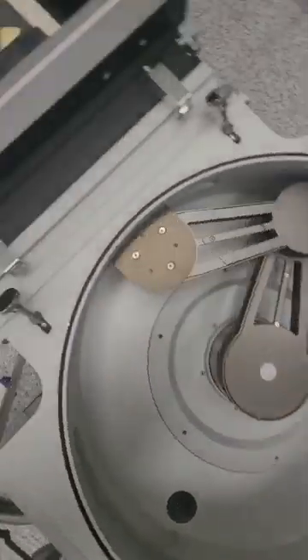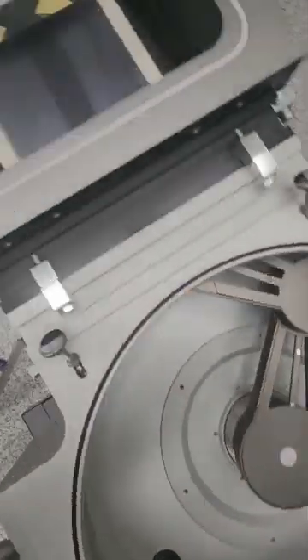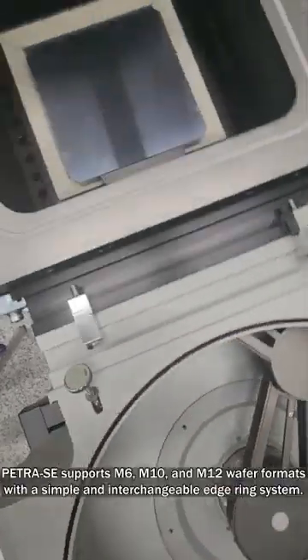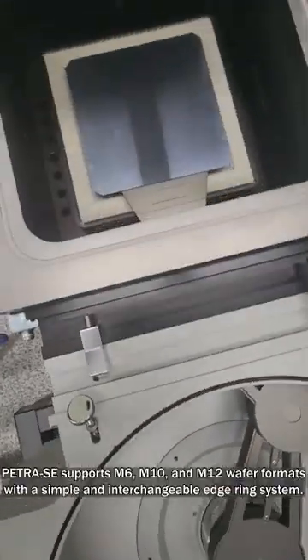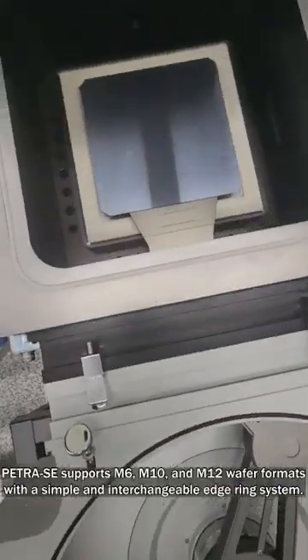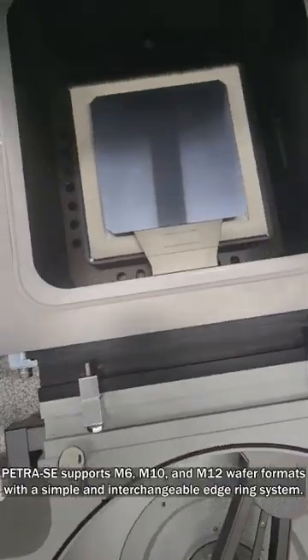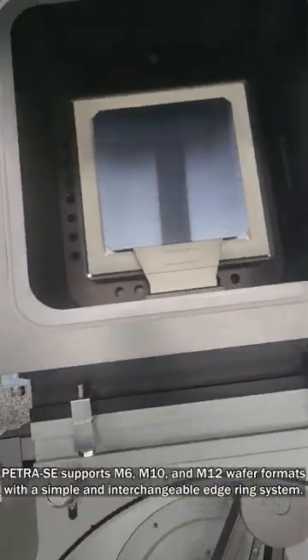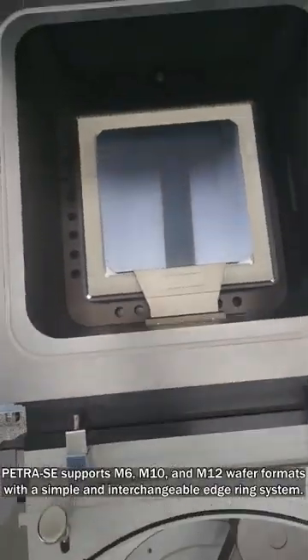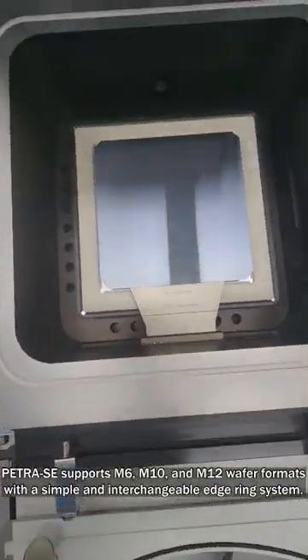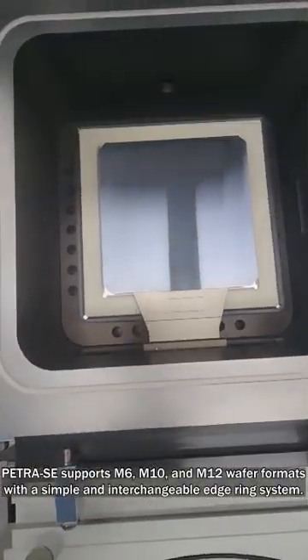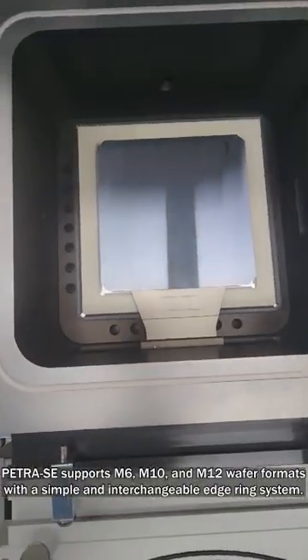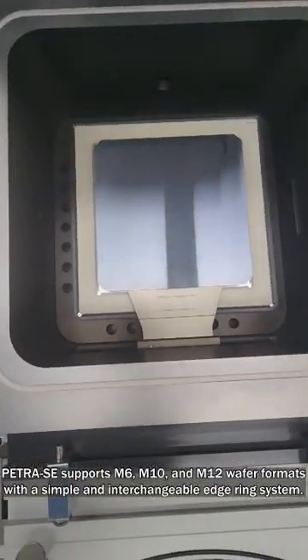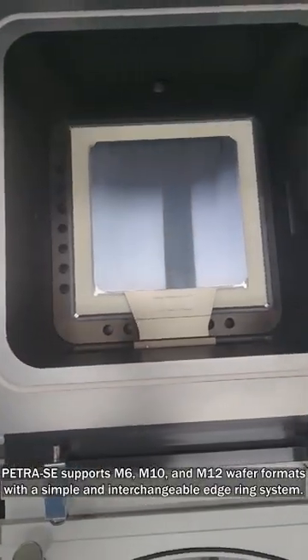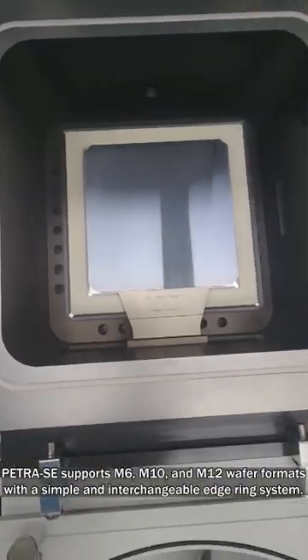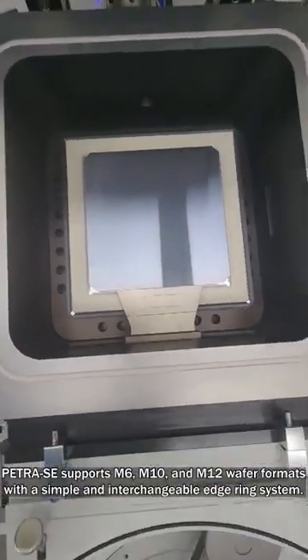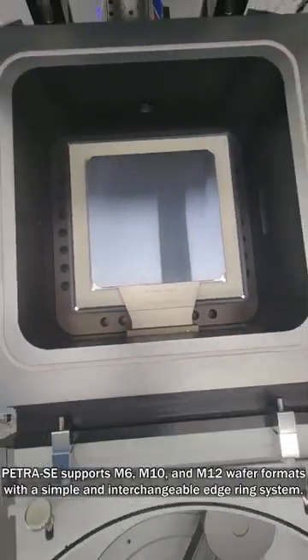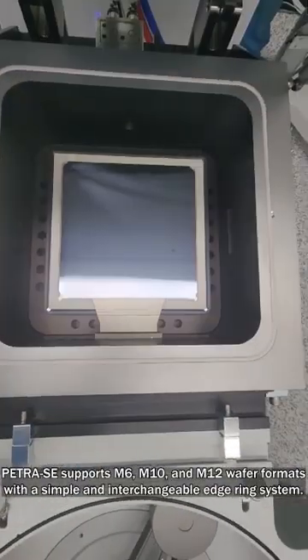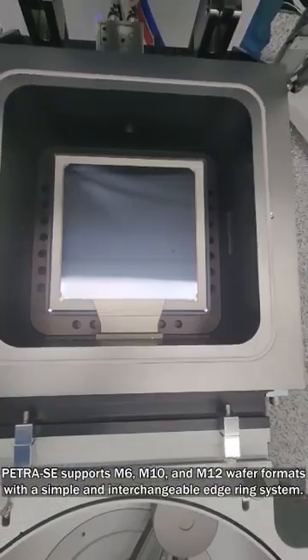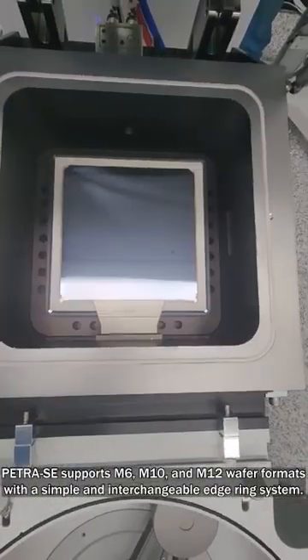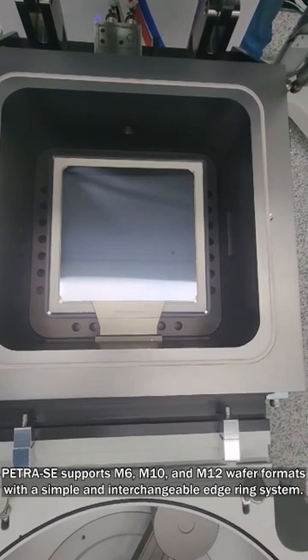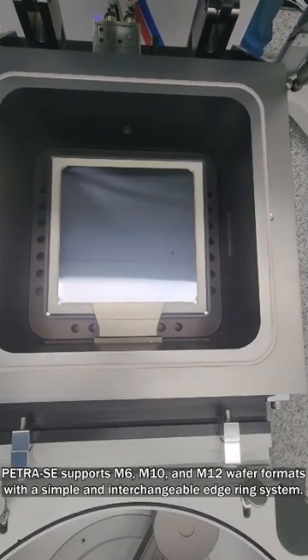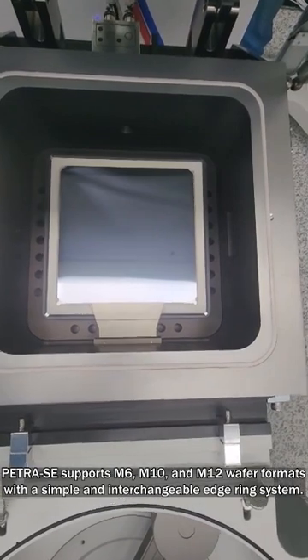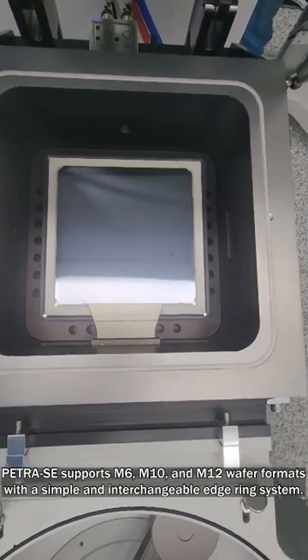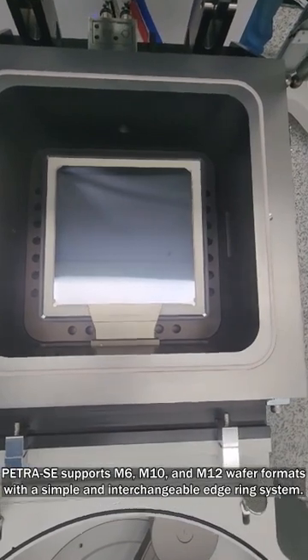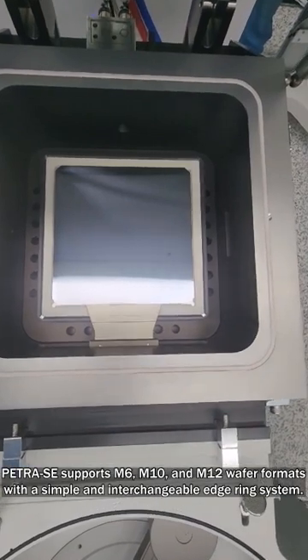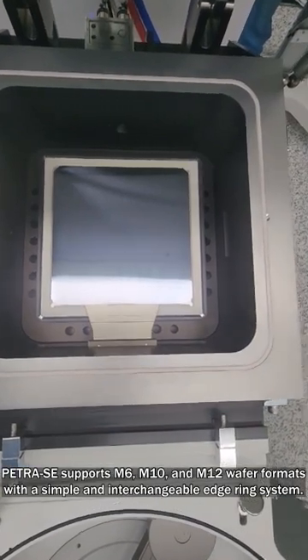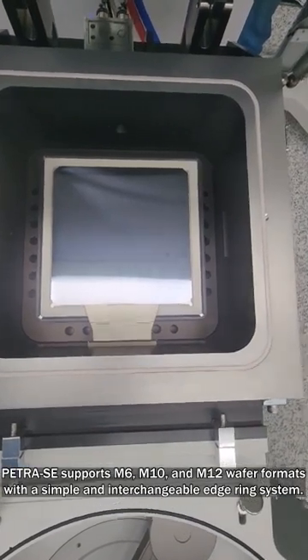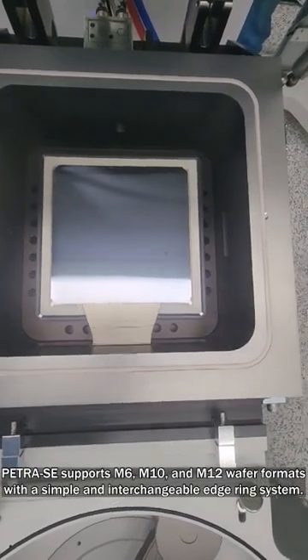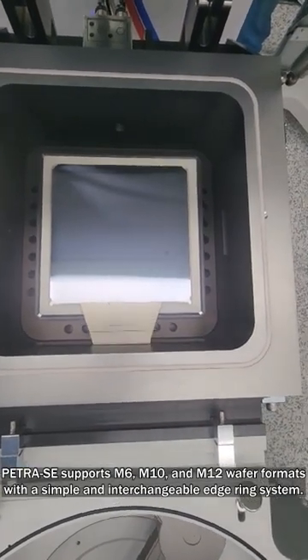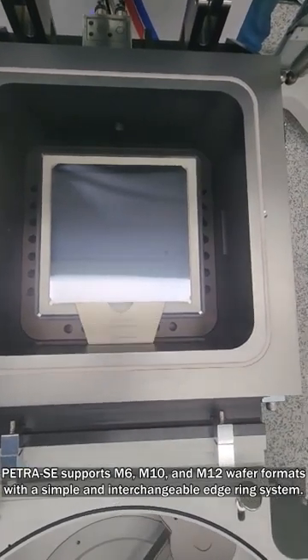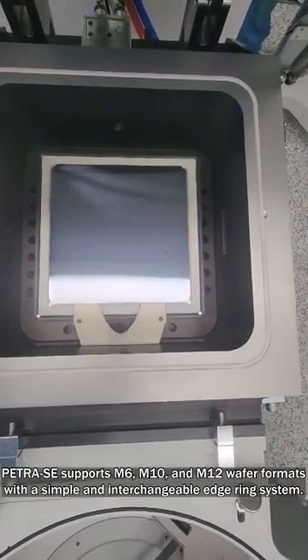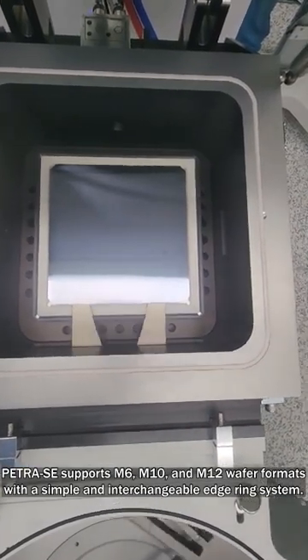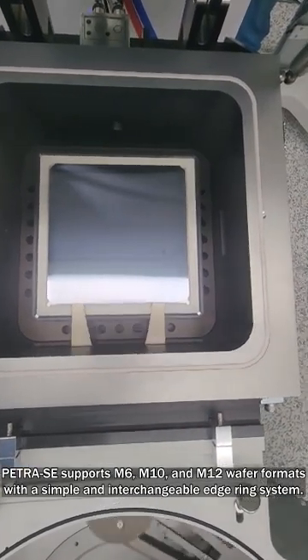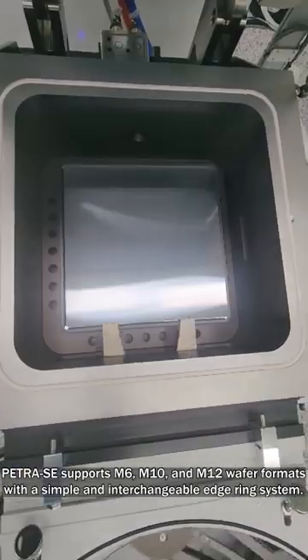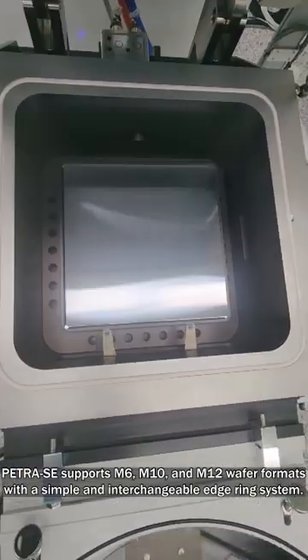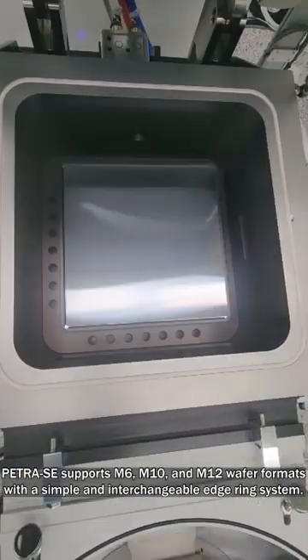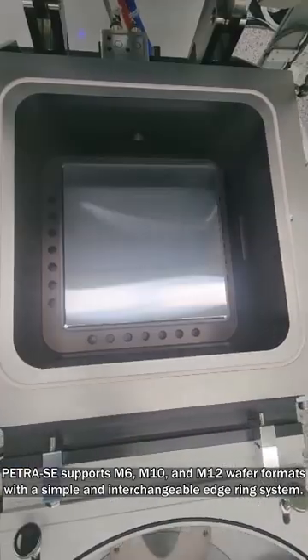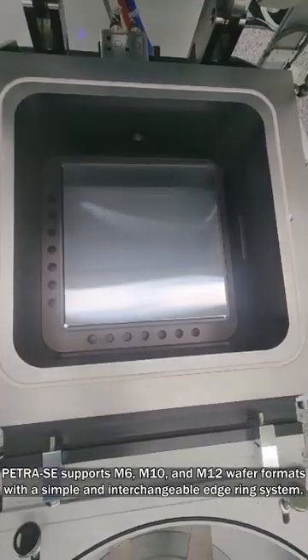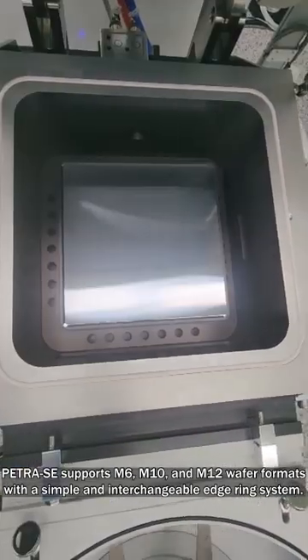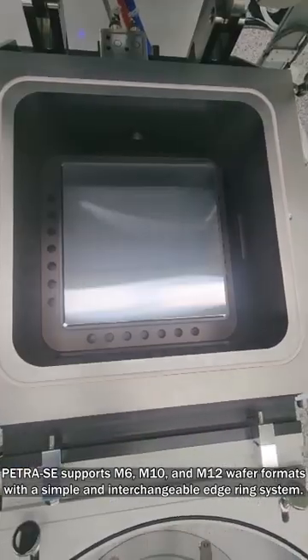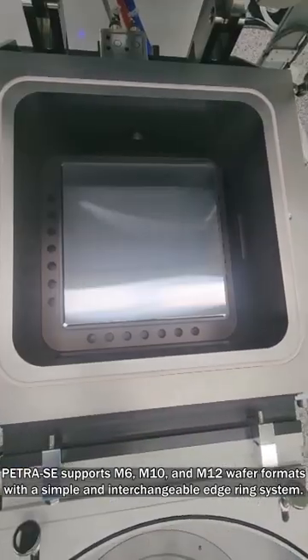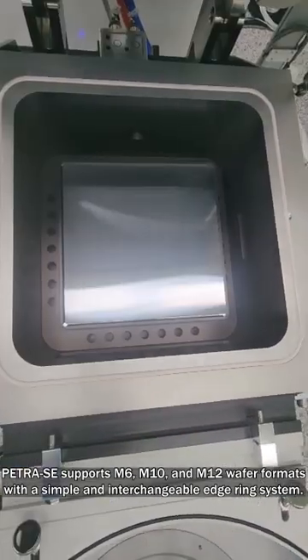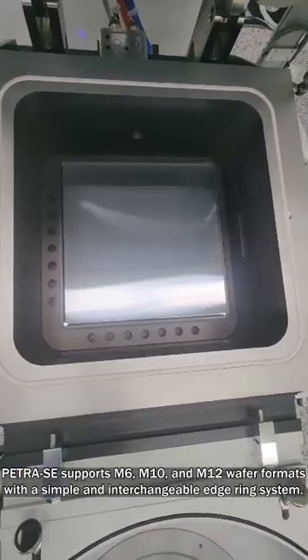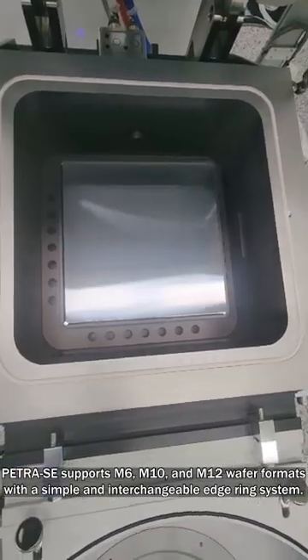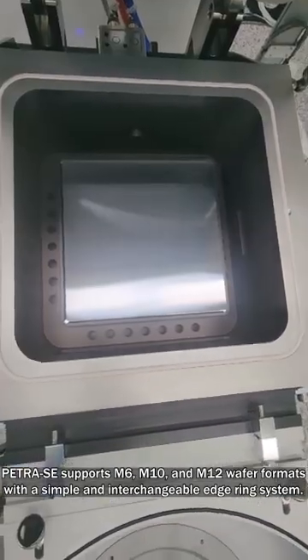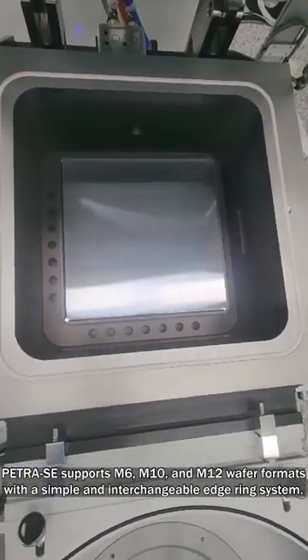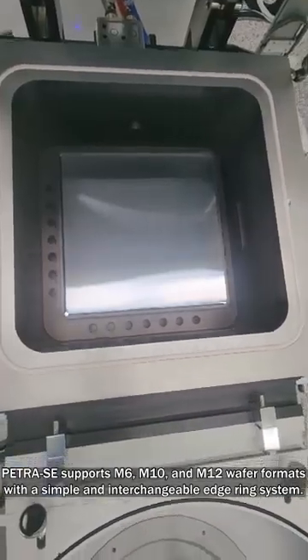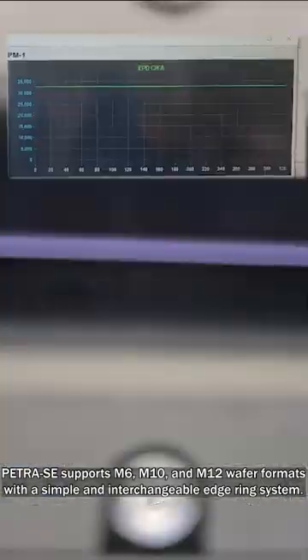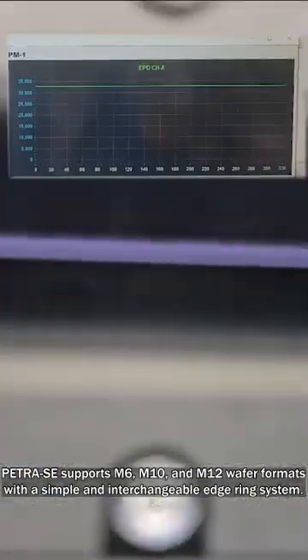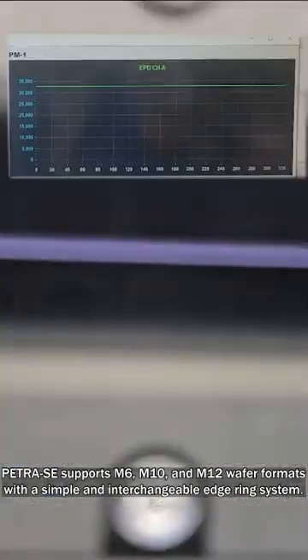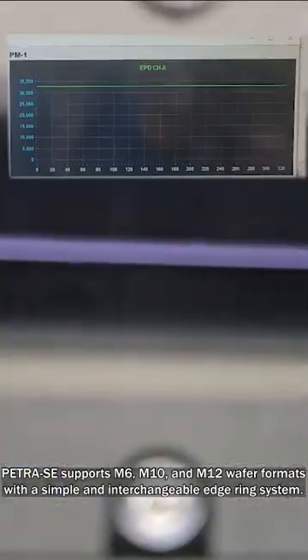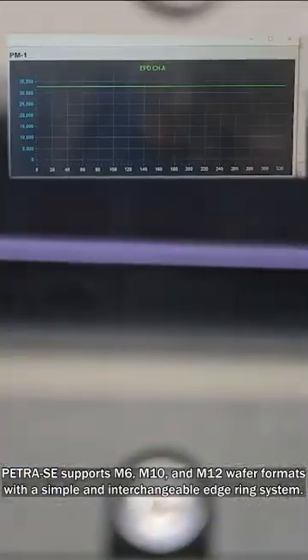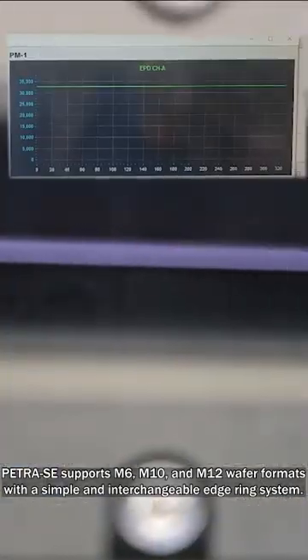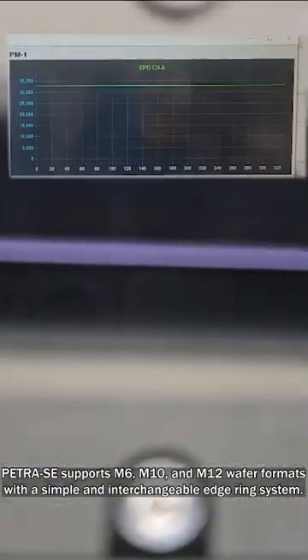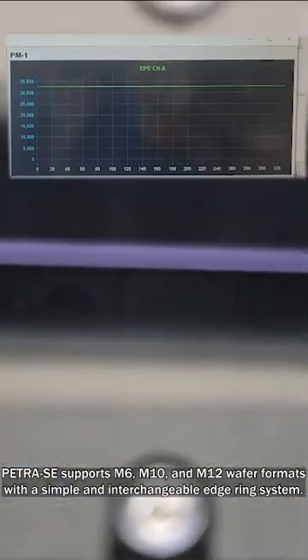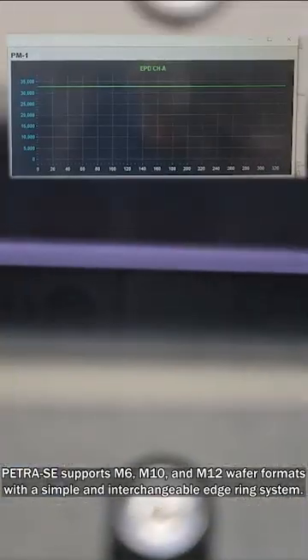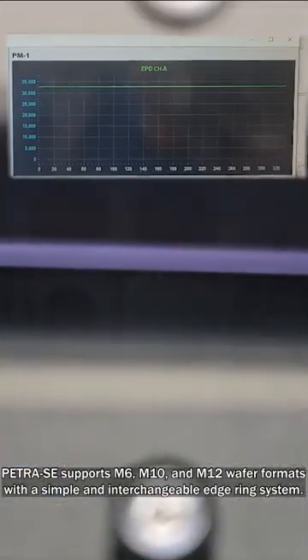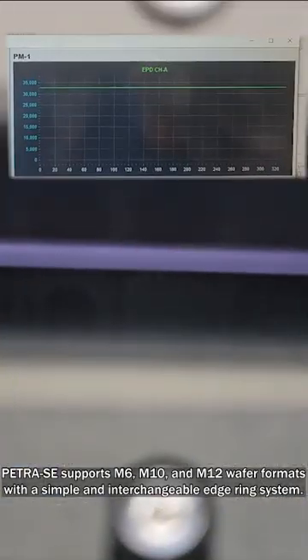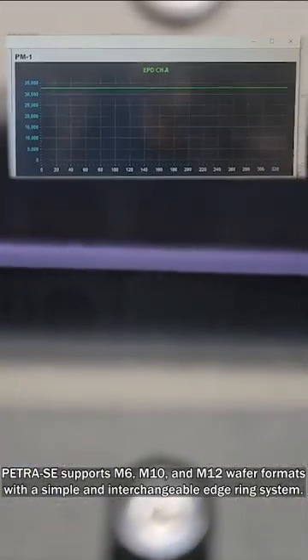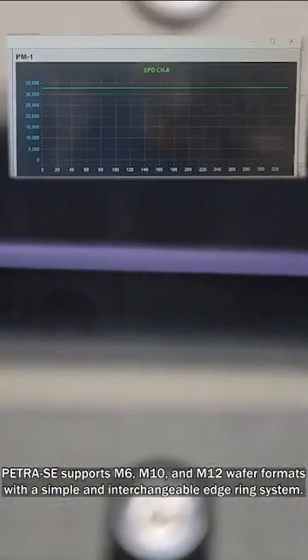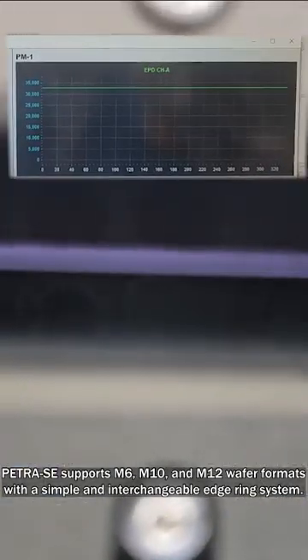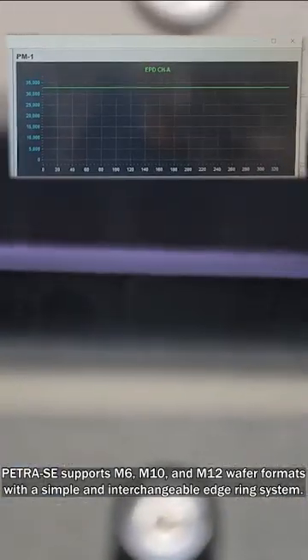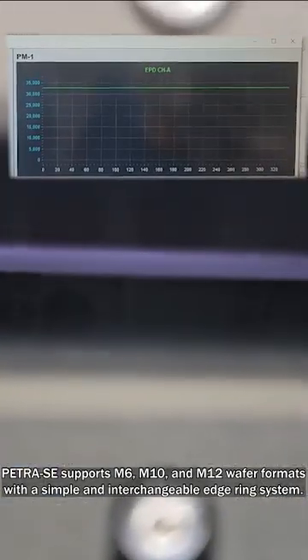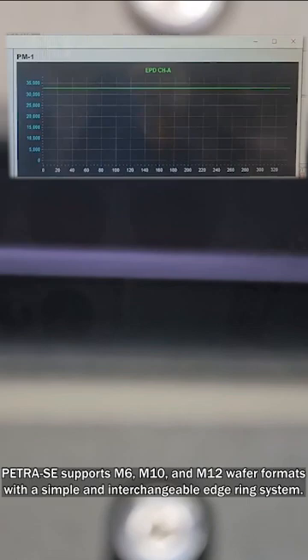Petra C supports M6, M10, and M12 wafer formats with a simple and interchangeable edge ring system.